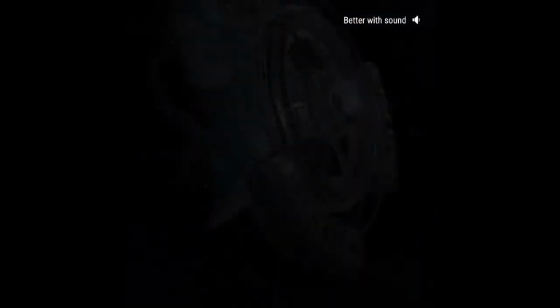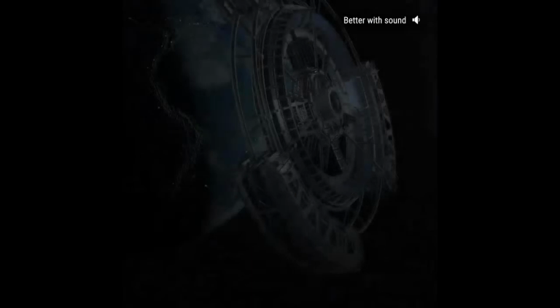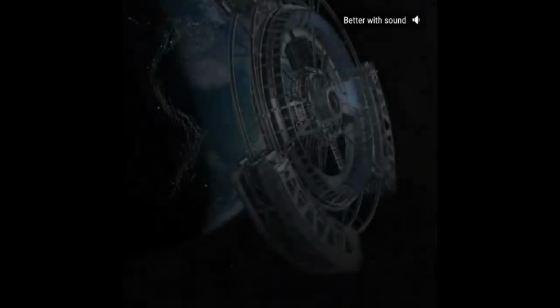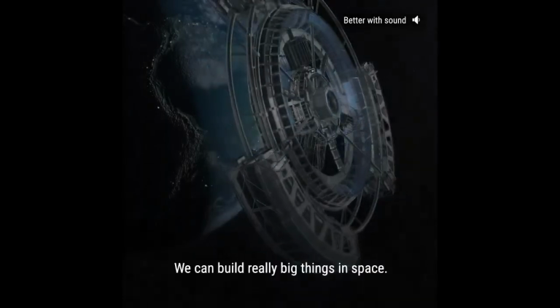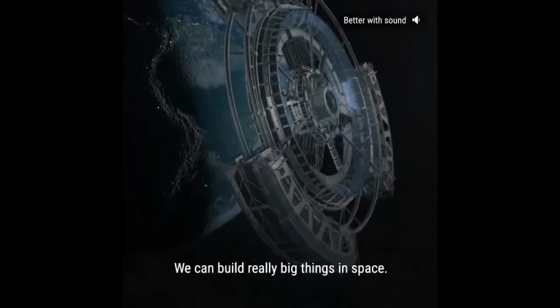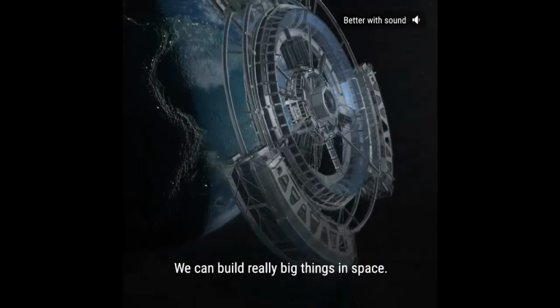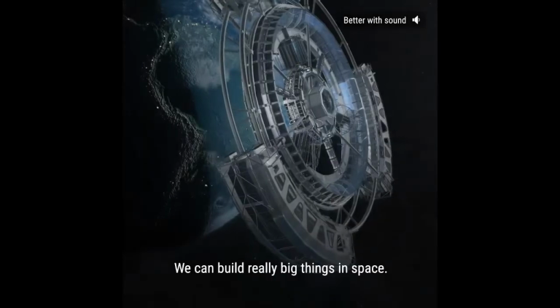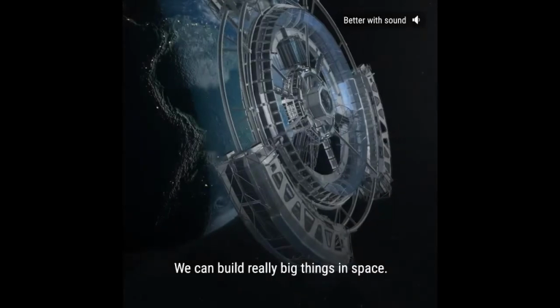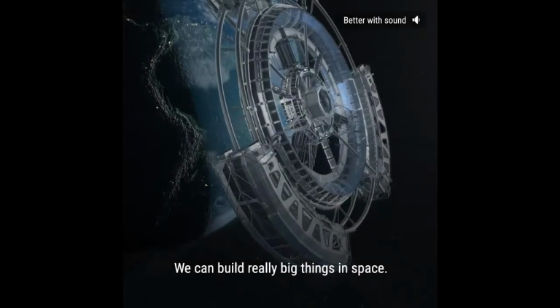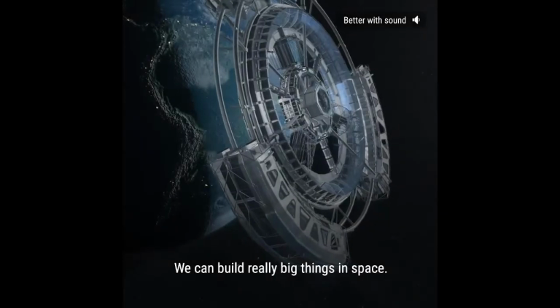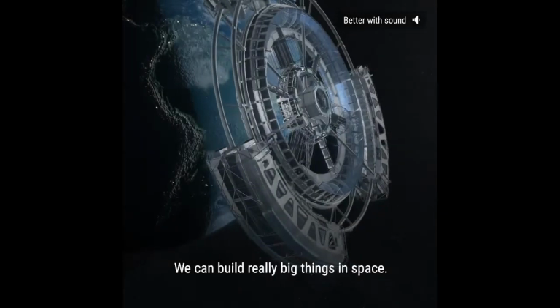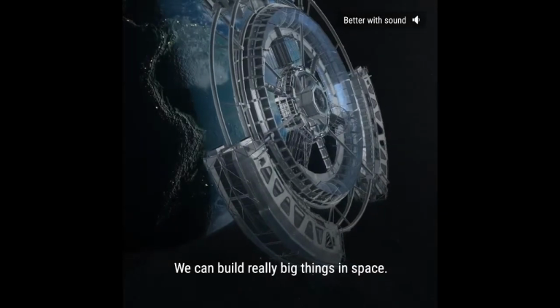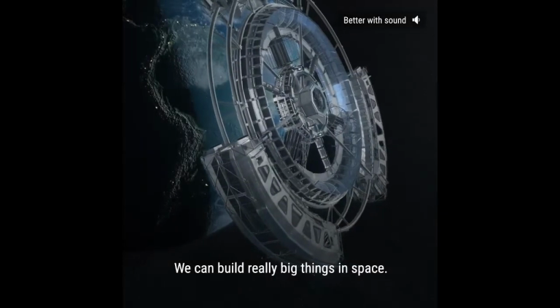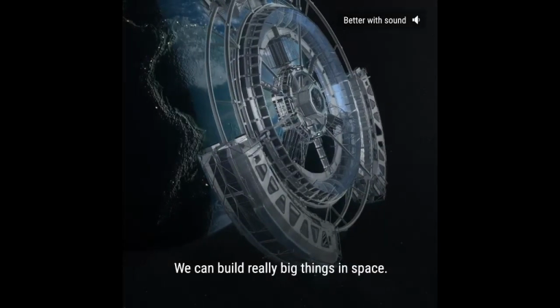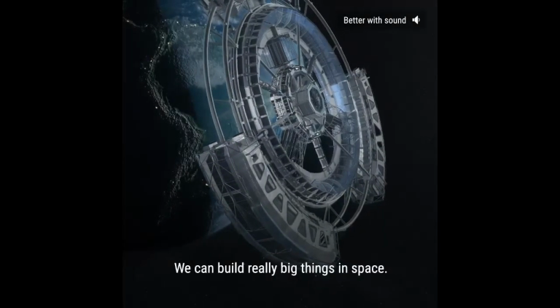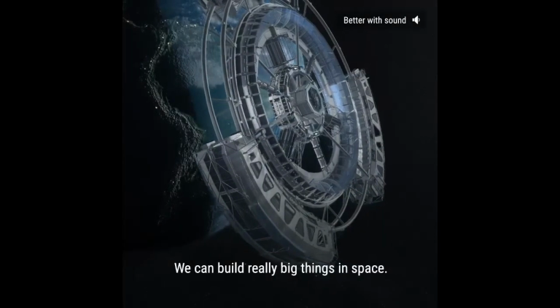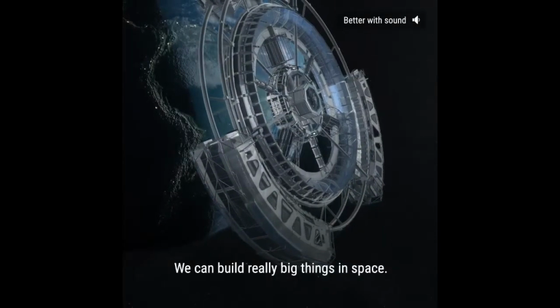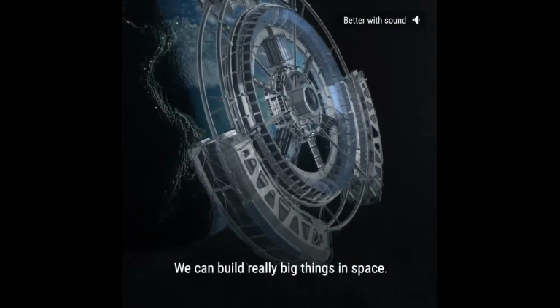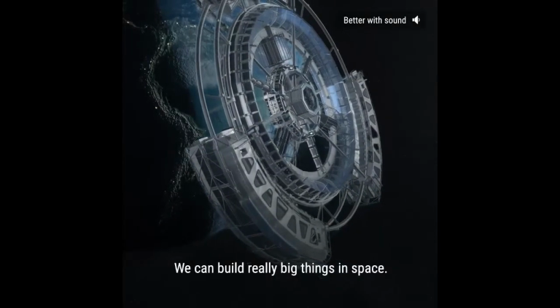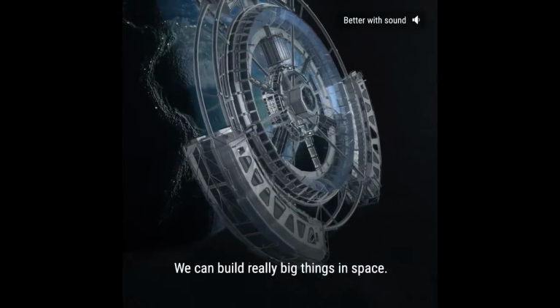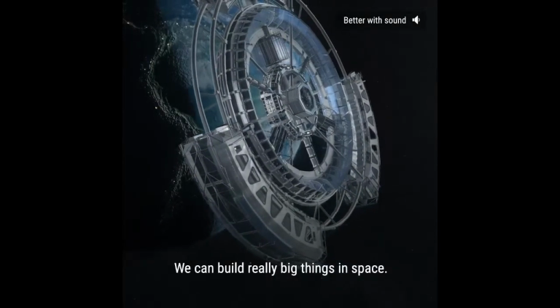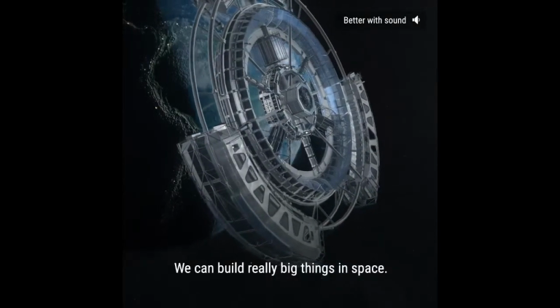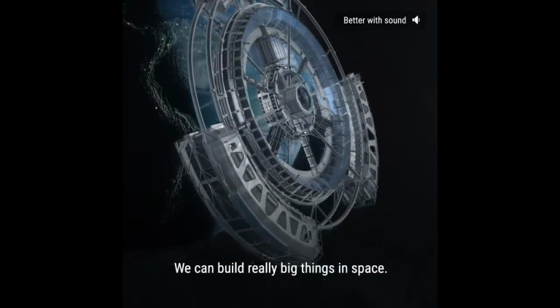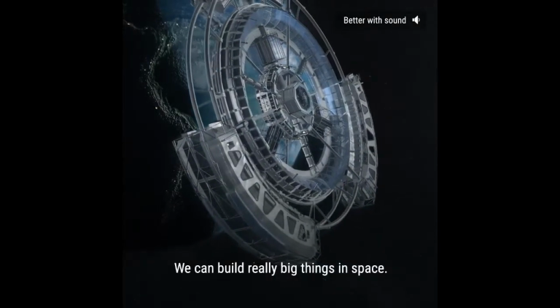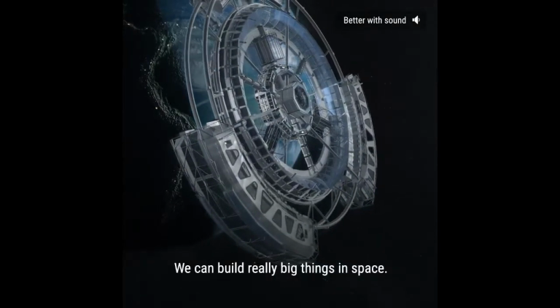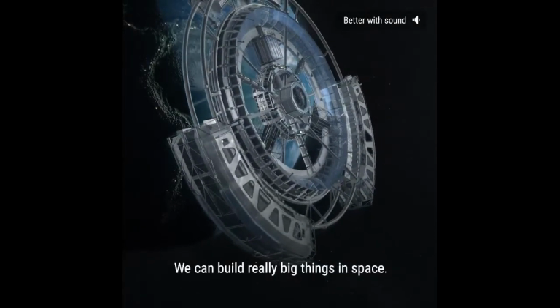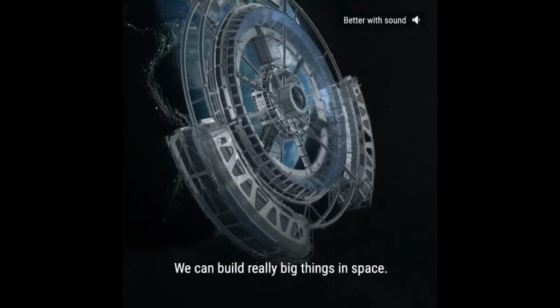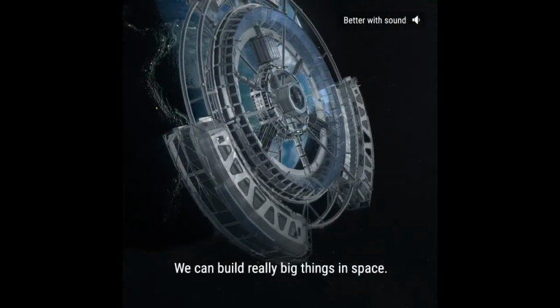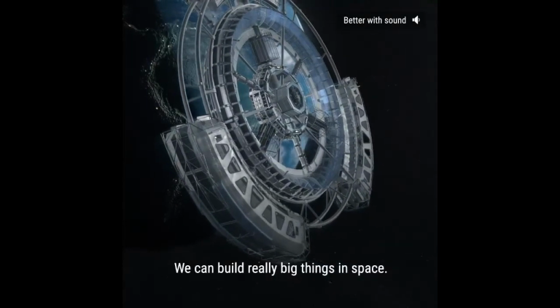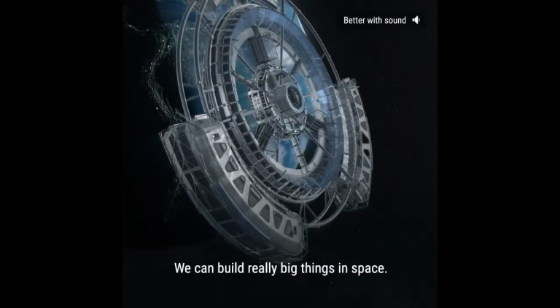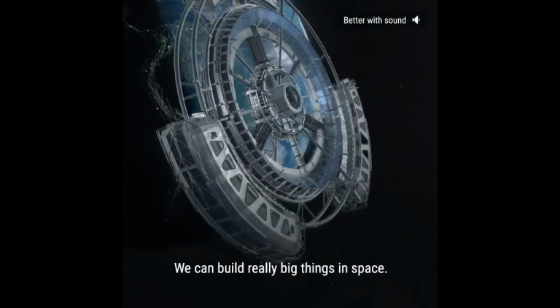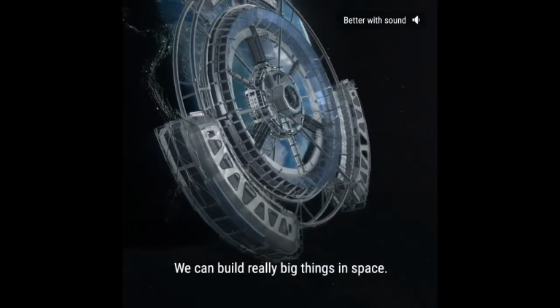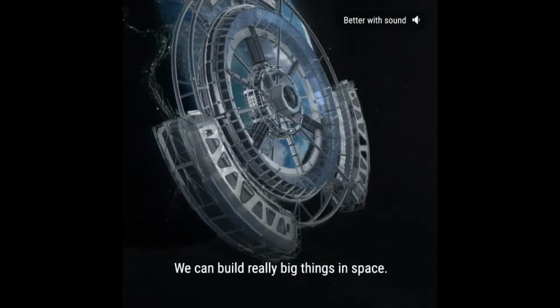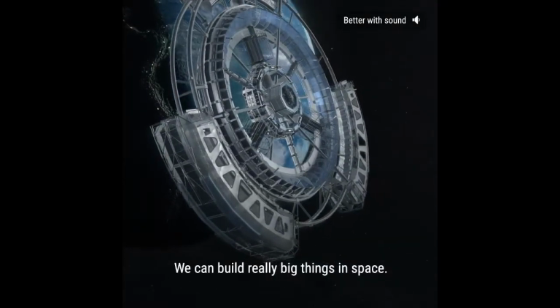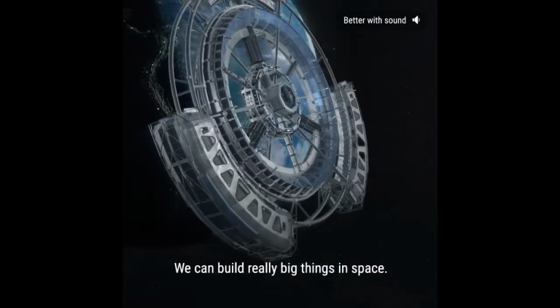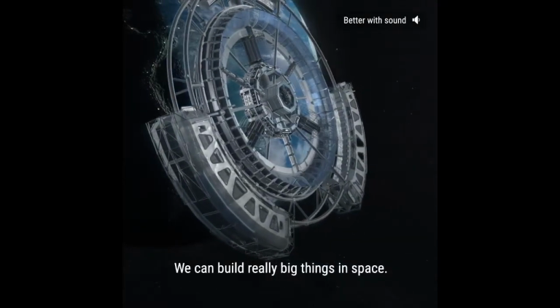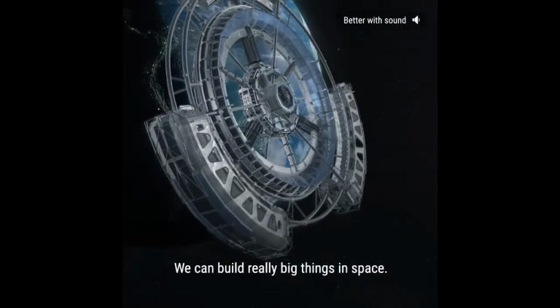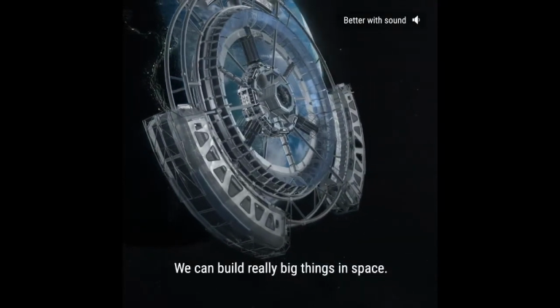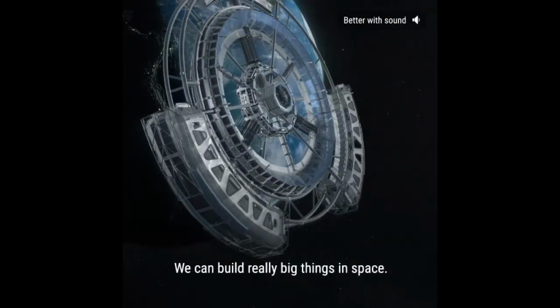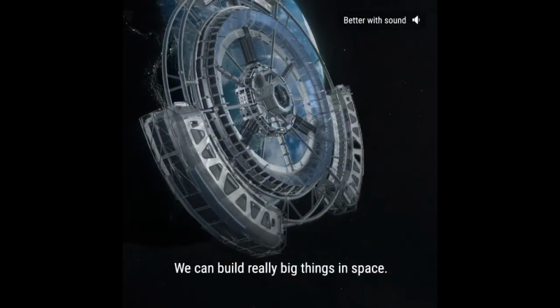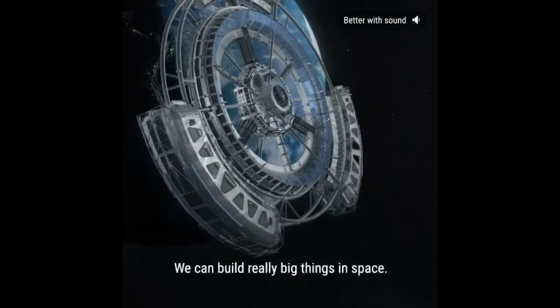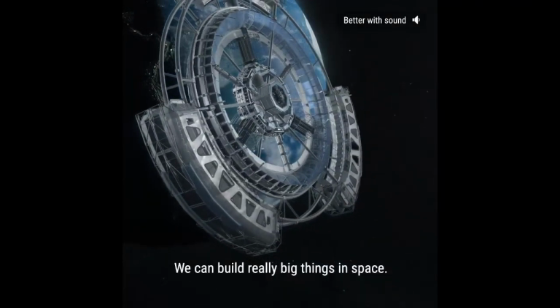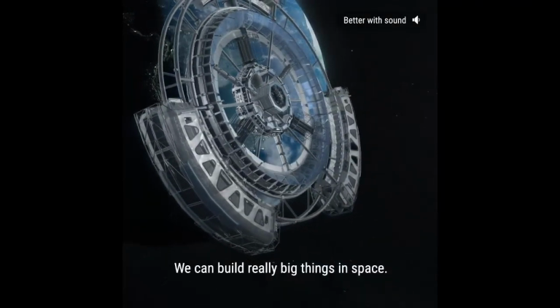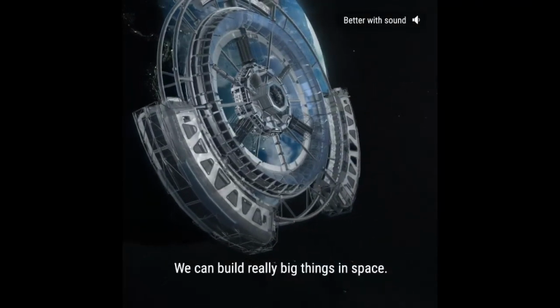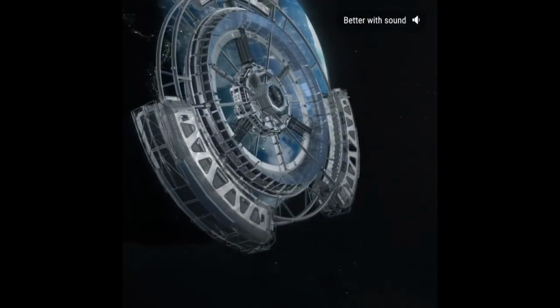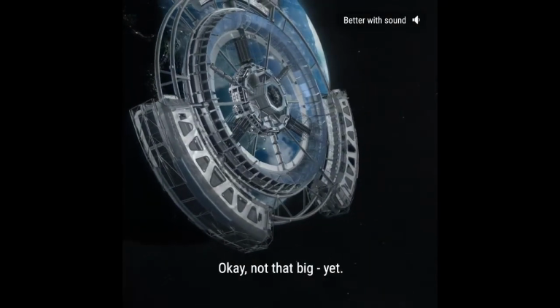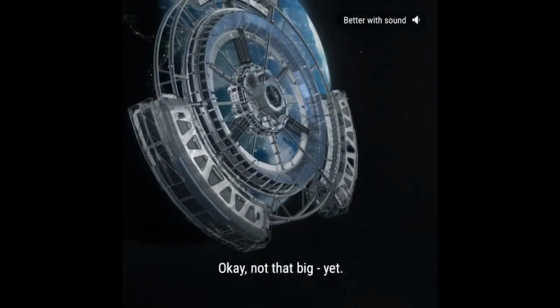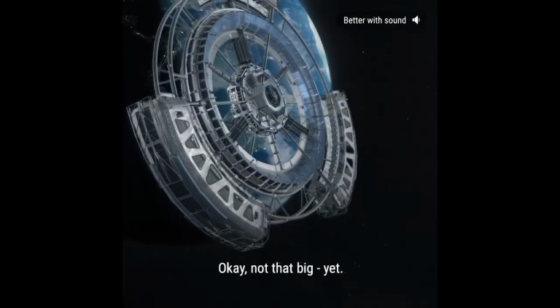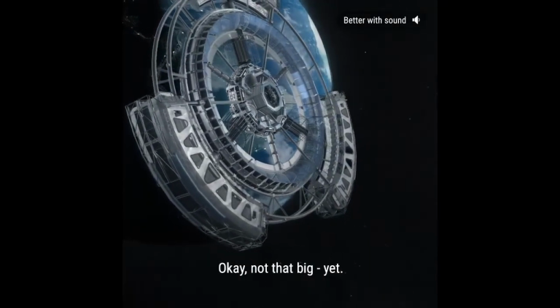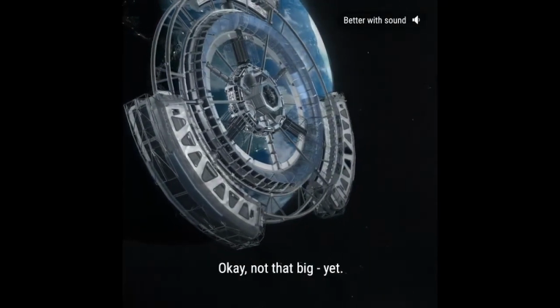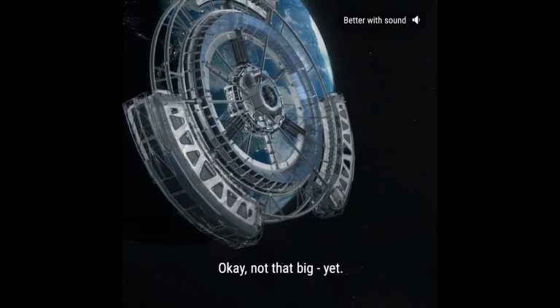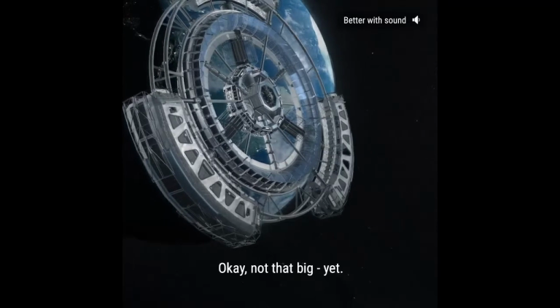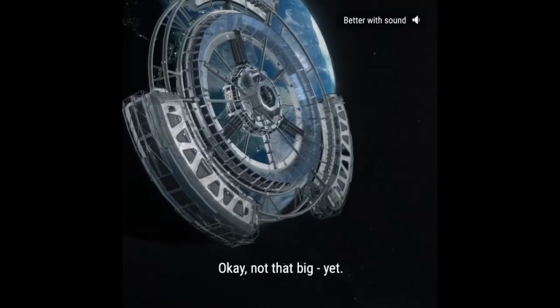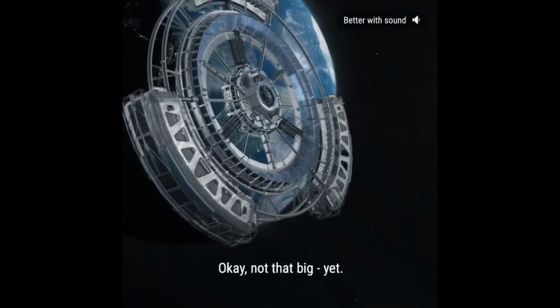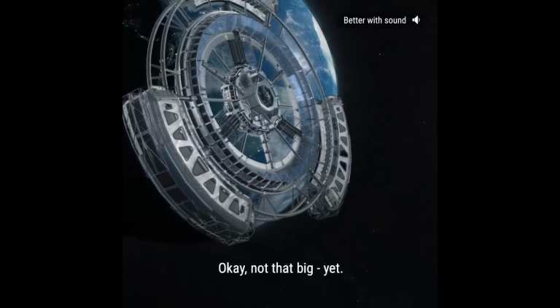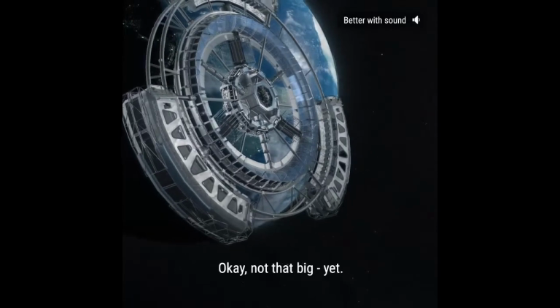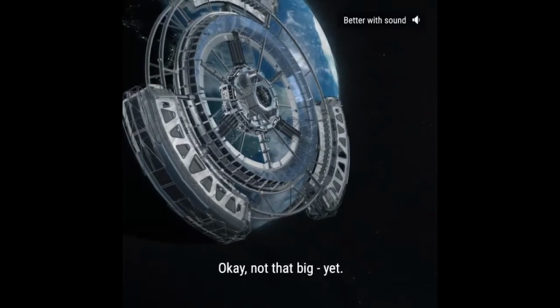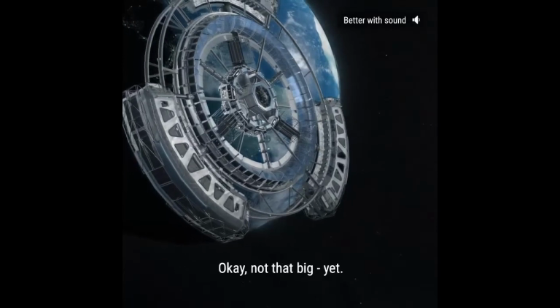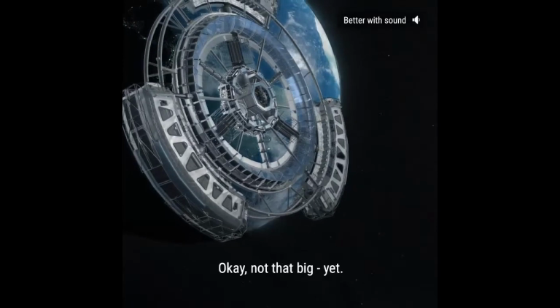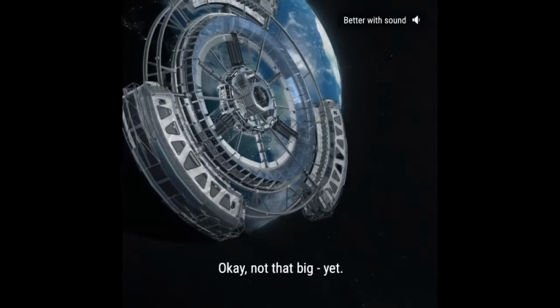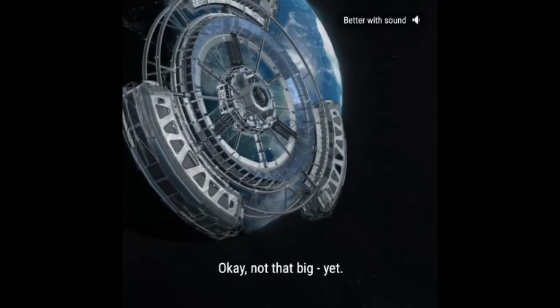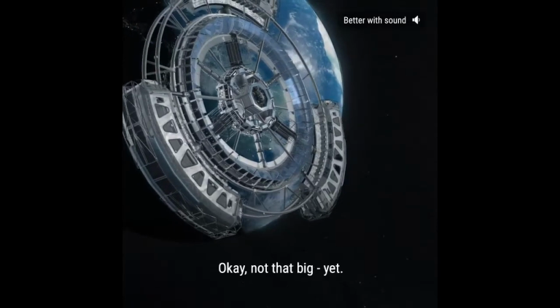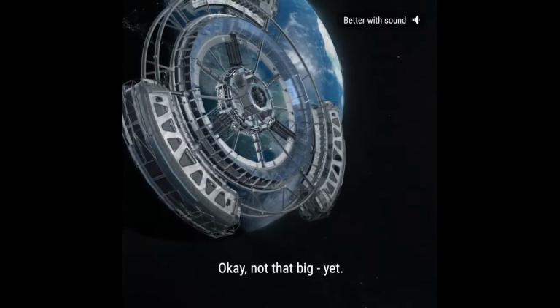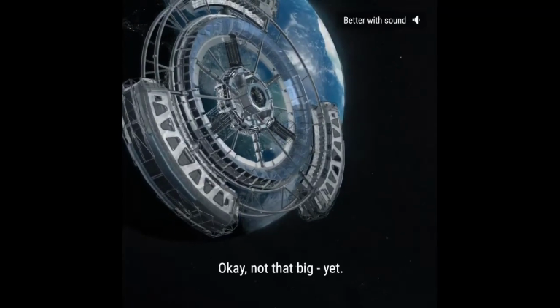We can build really big things in space. Okay, not that big, yet.